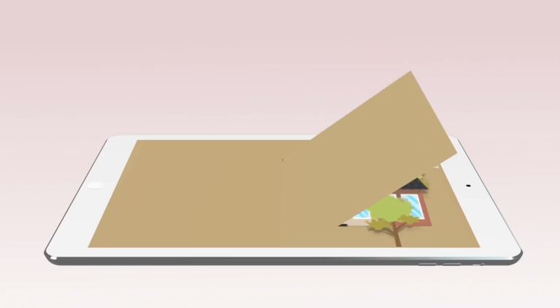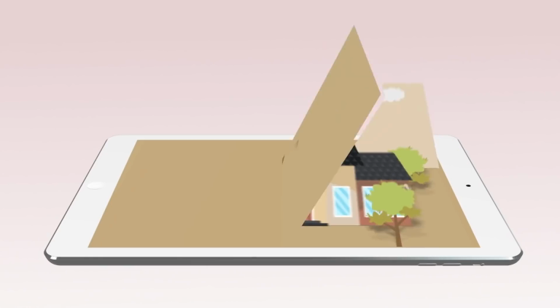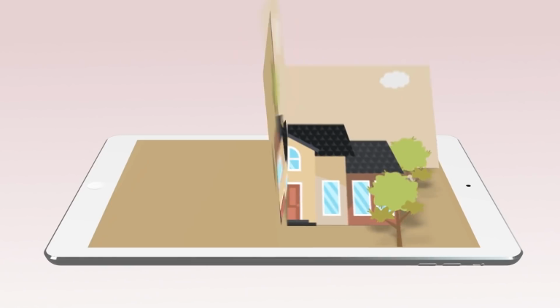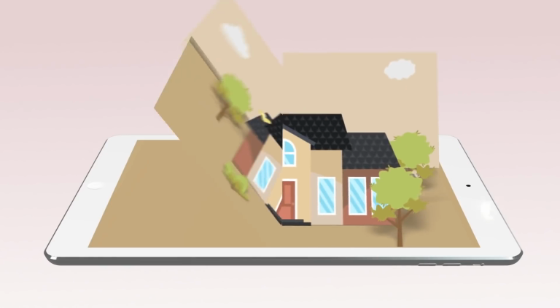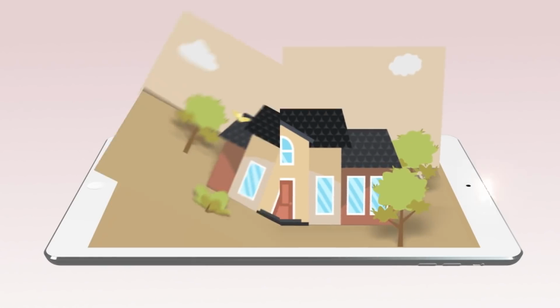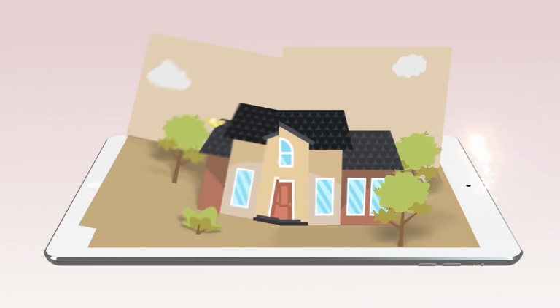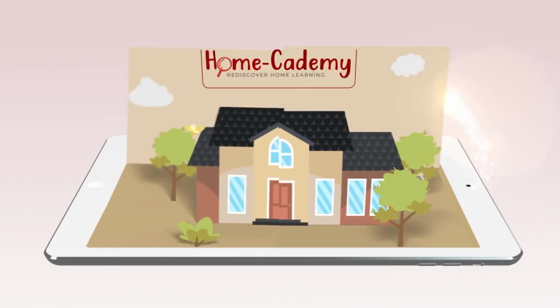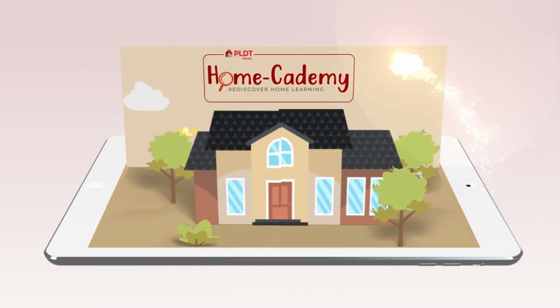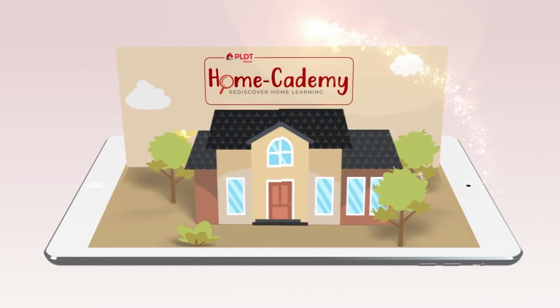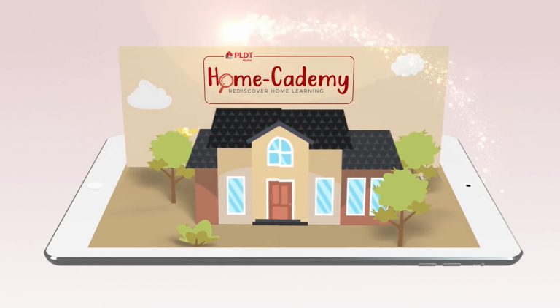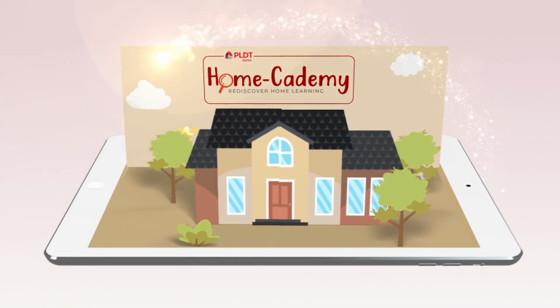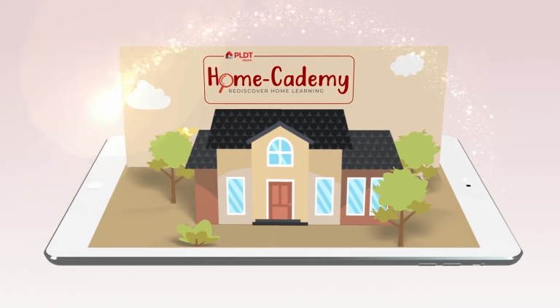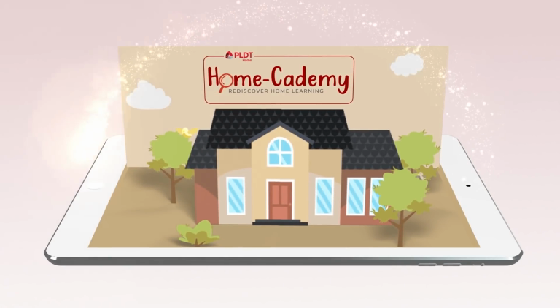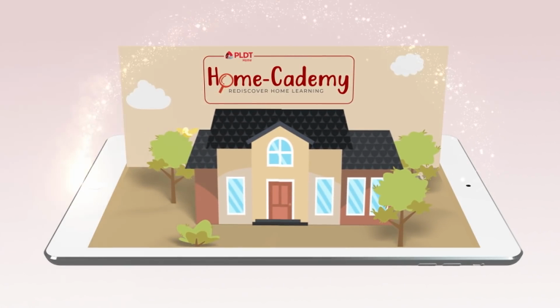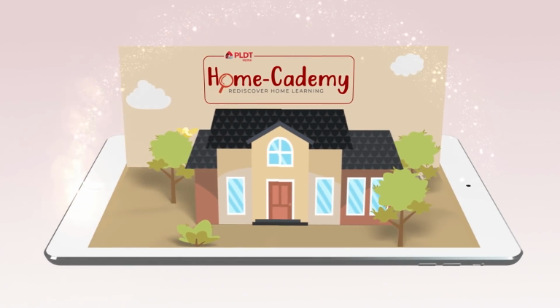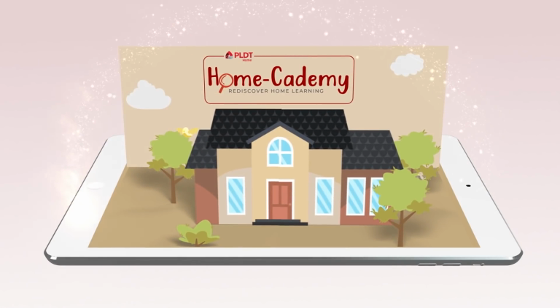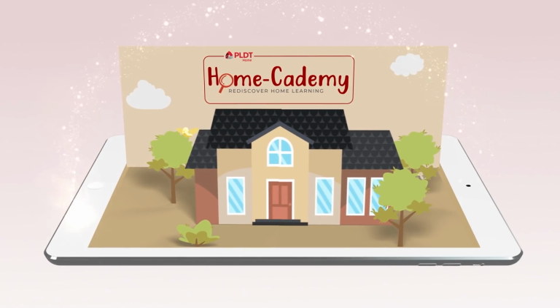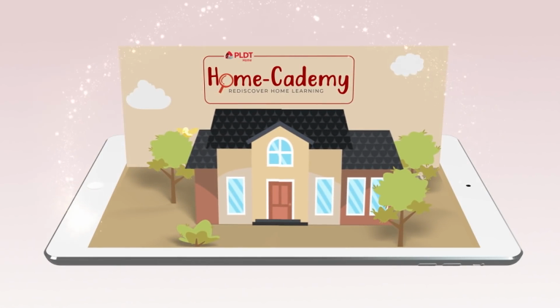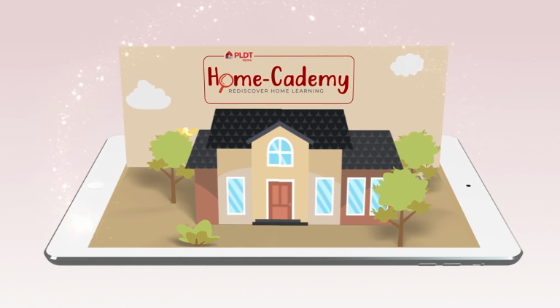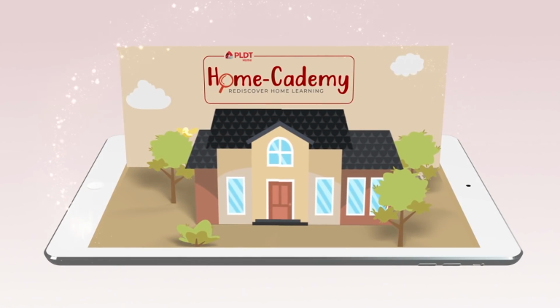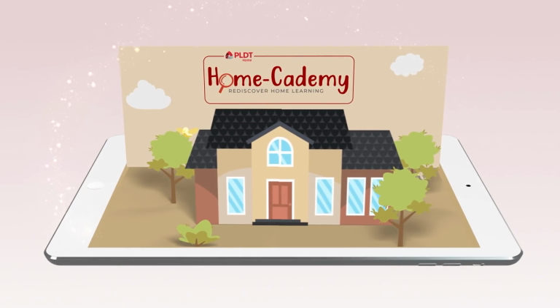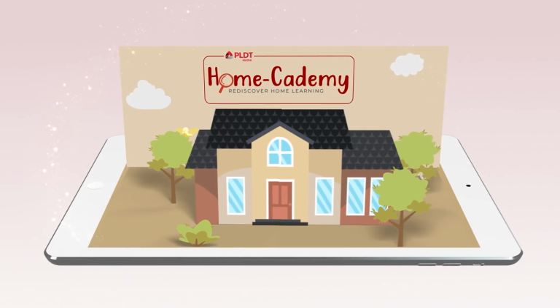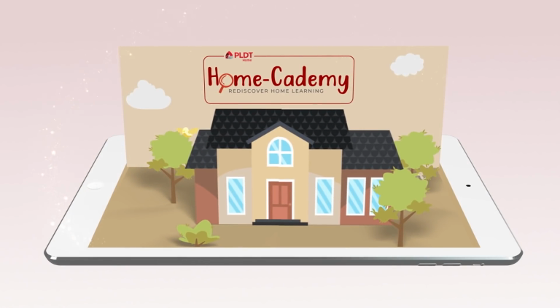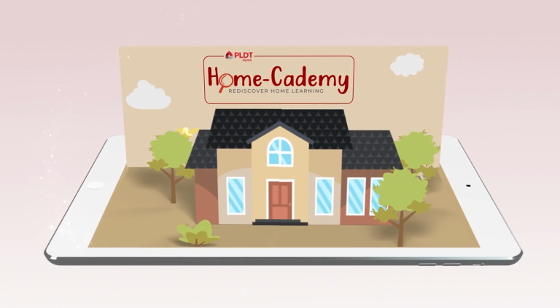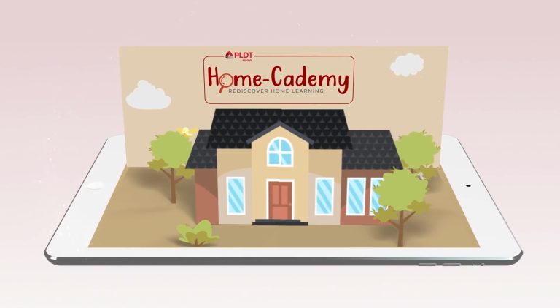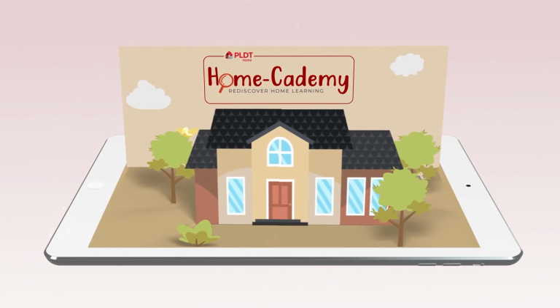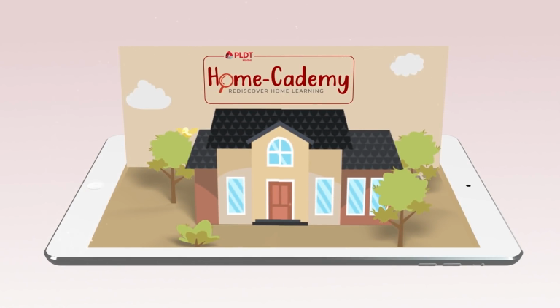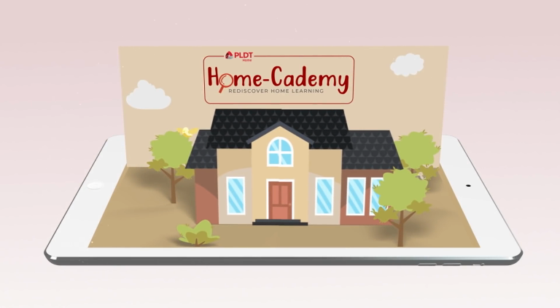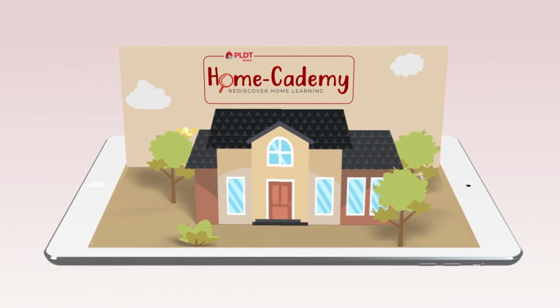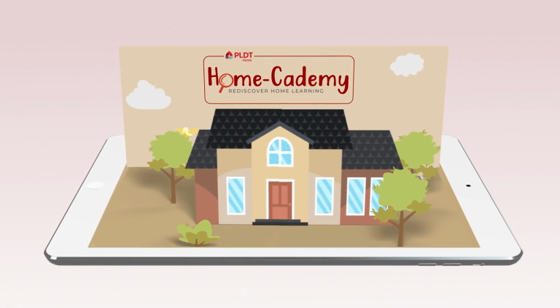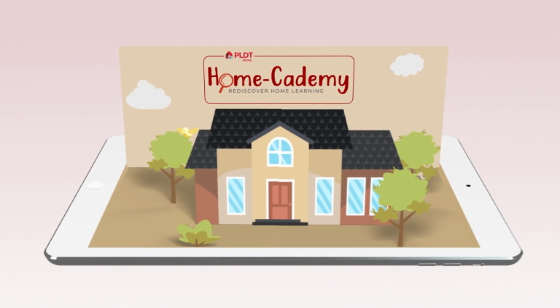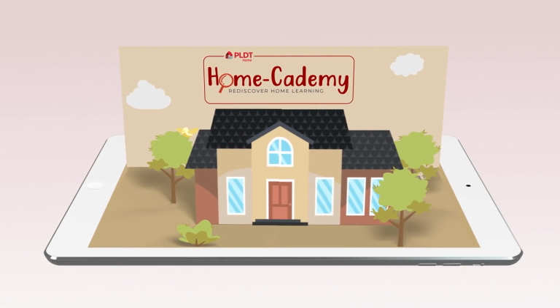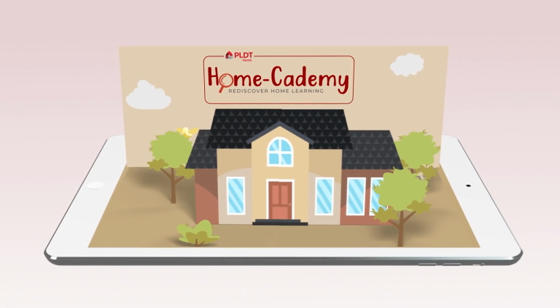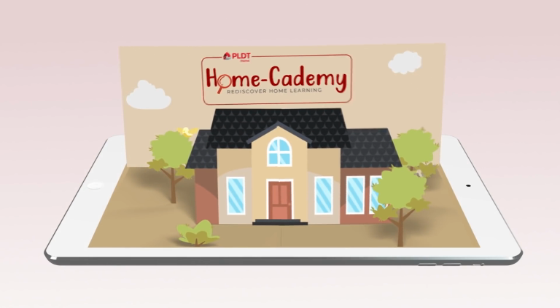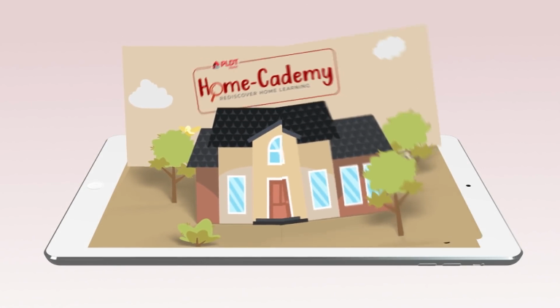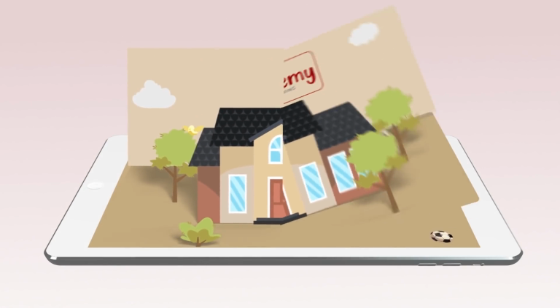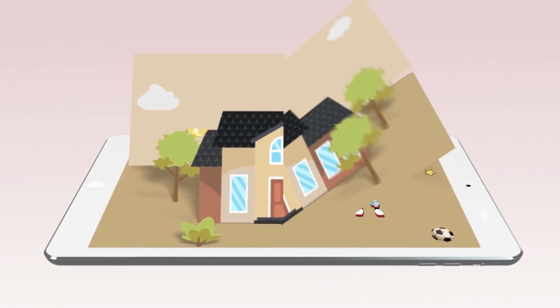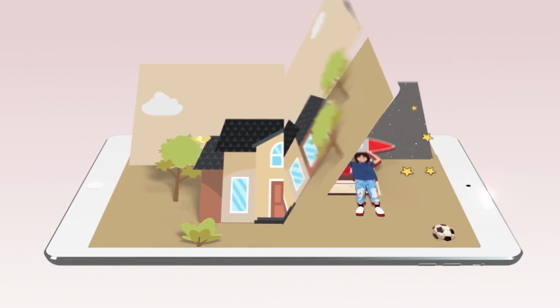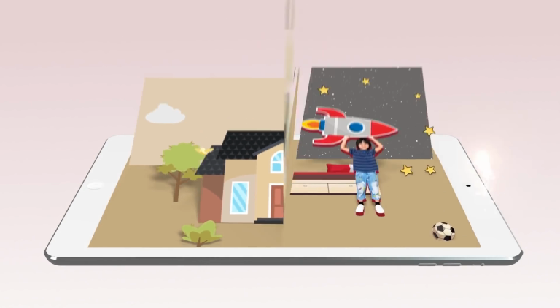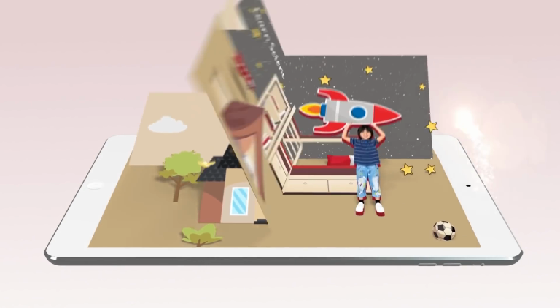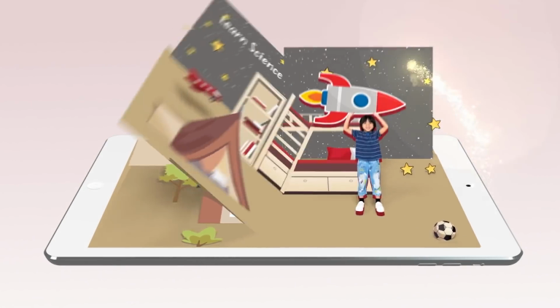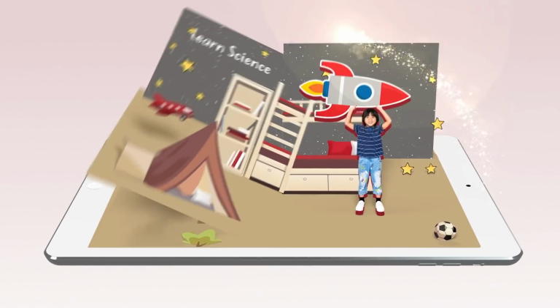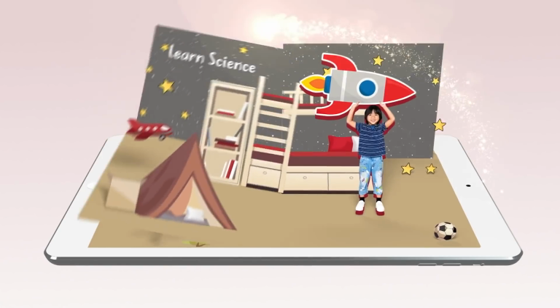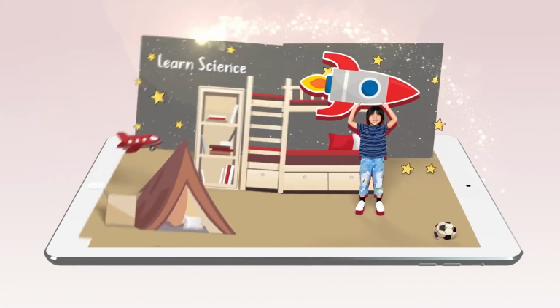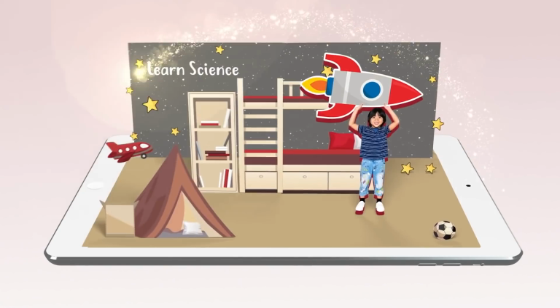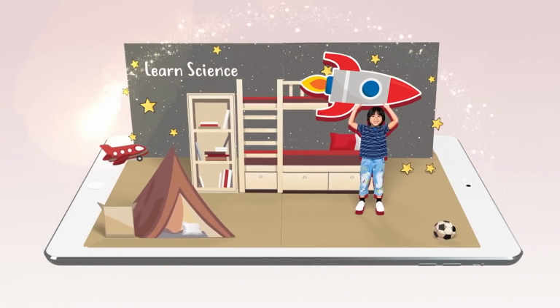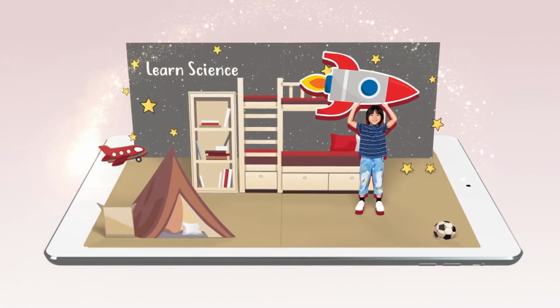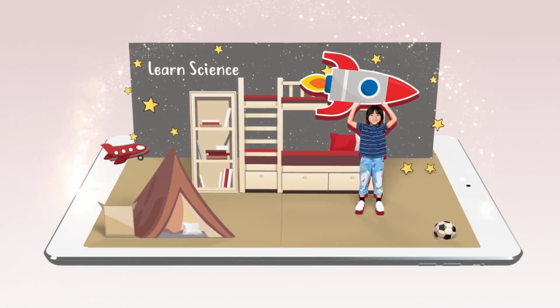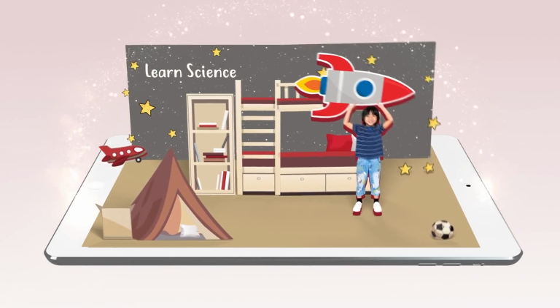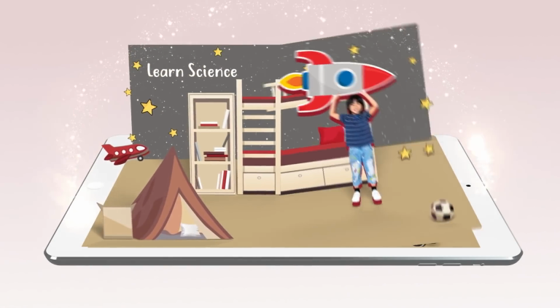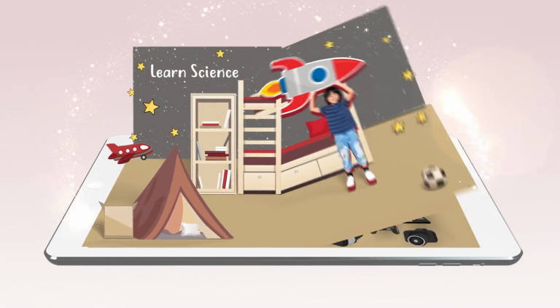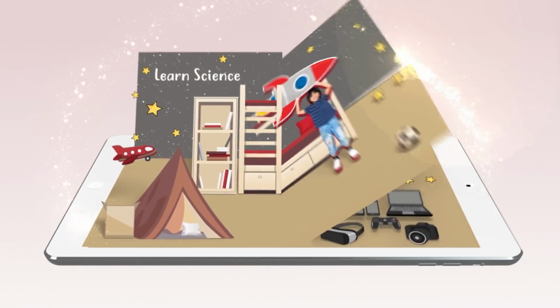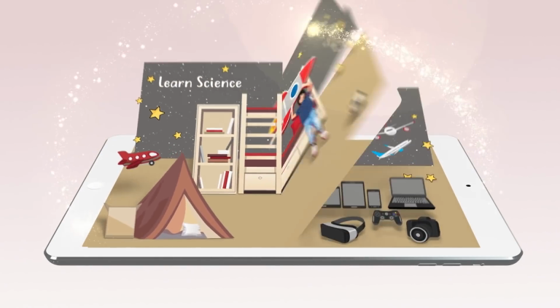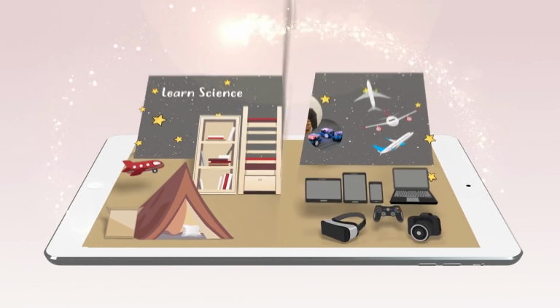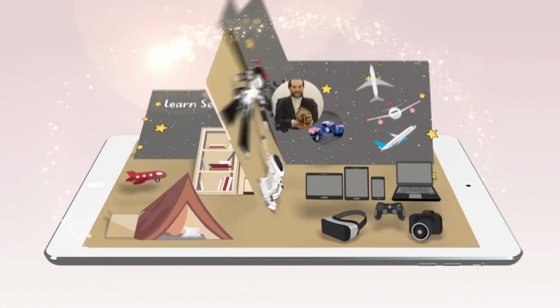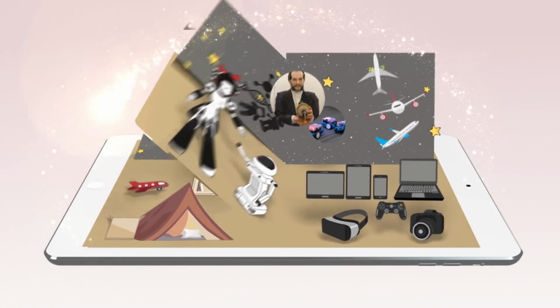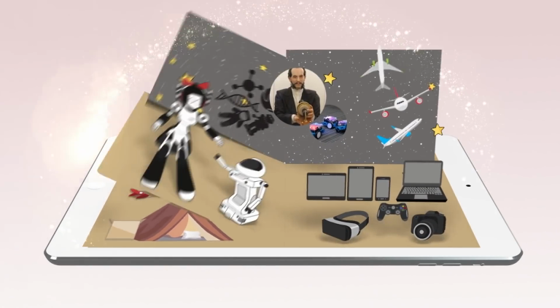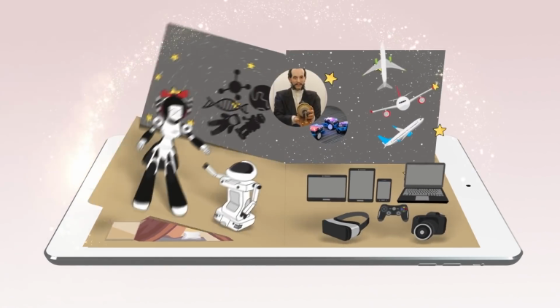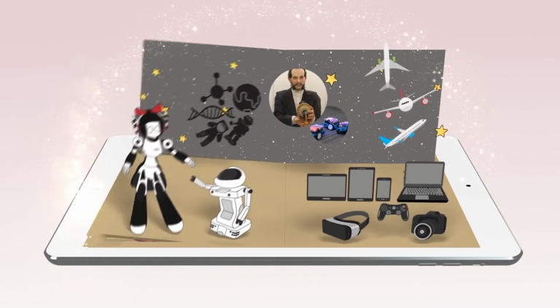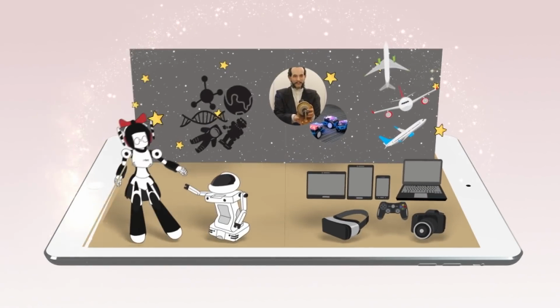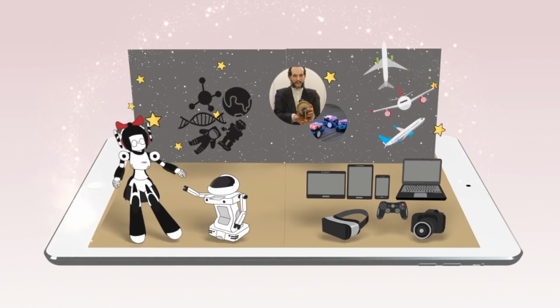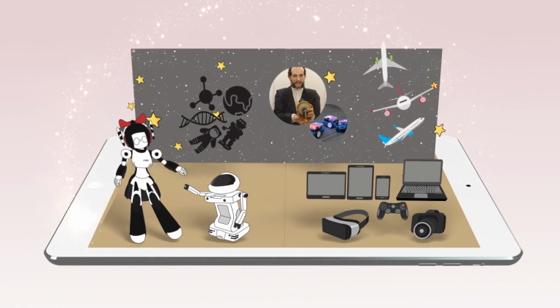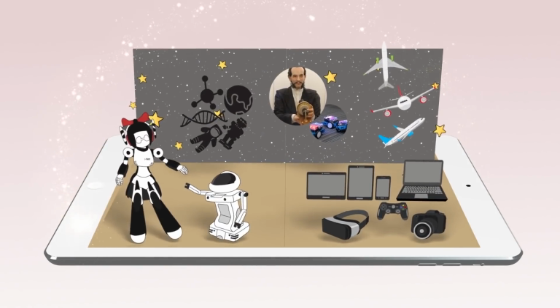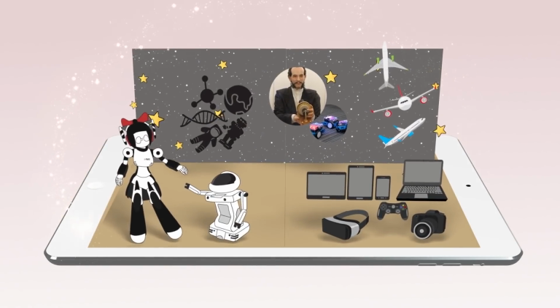Rediscover home learning with PLDT Homecademy. Learn science with Mind Movers and Tinker with Tech.